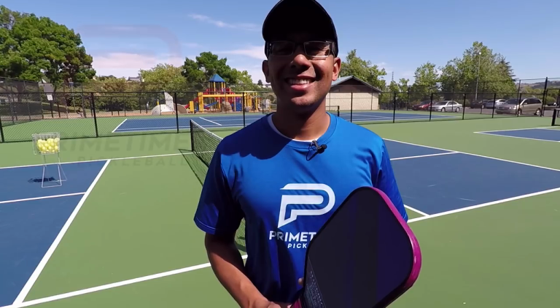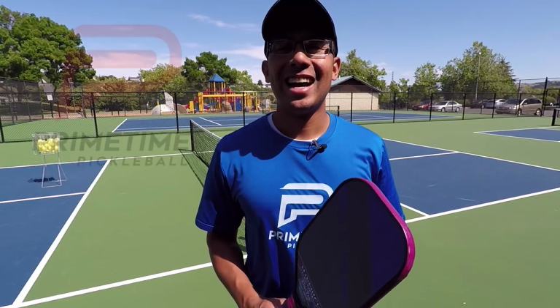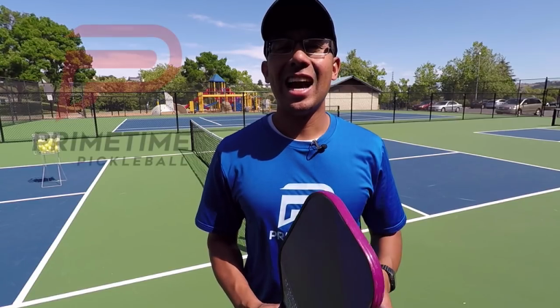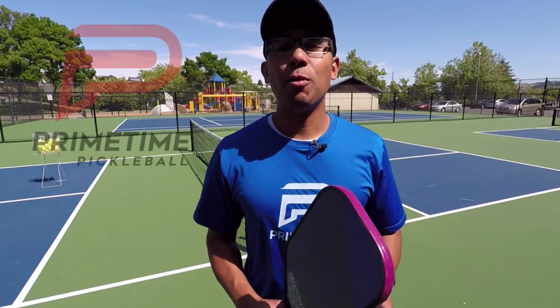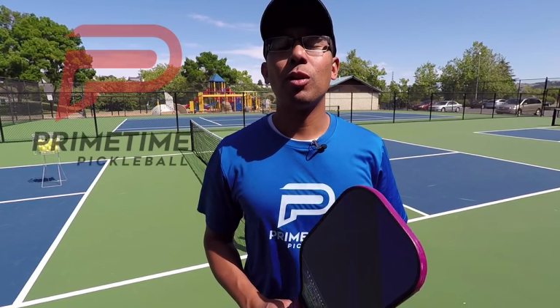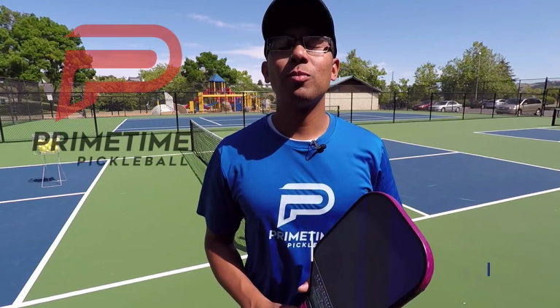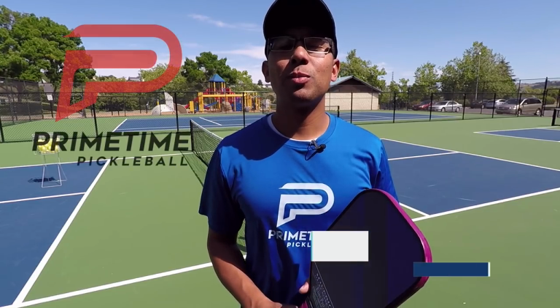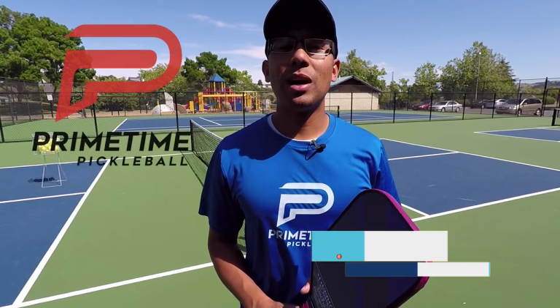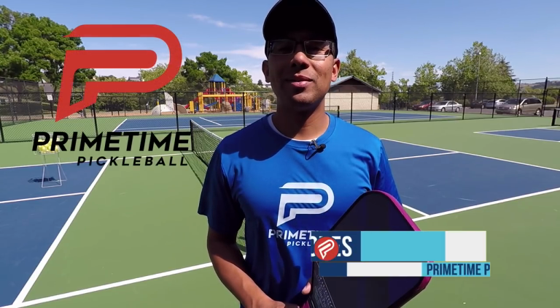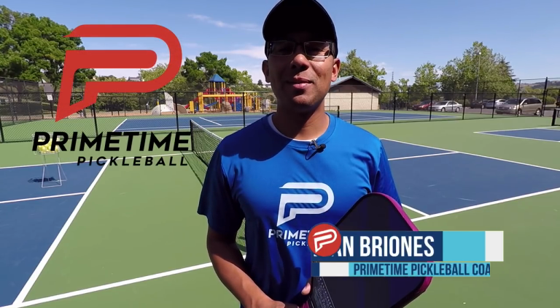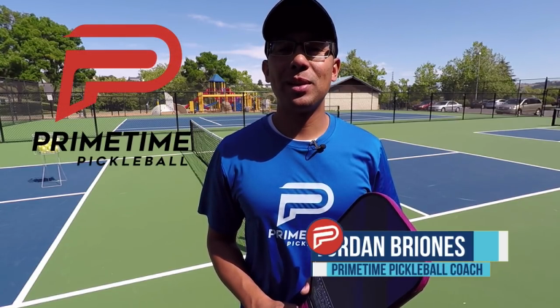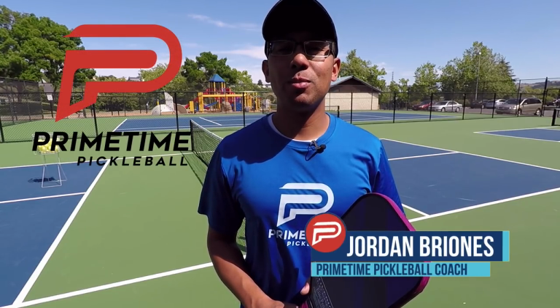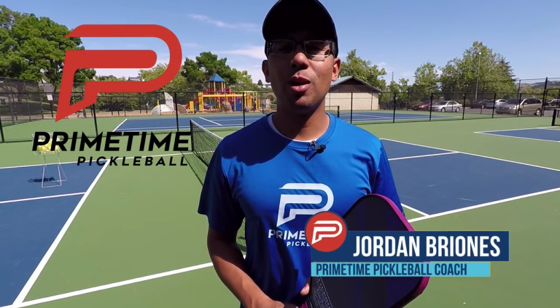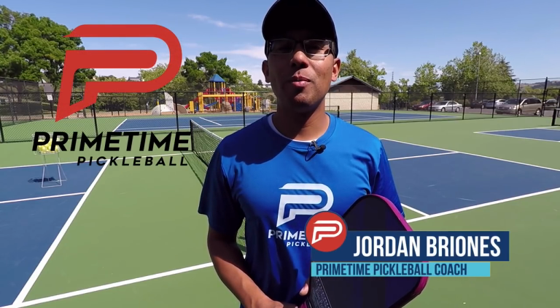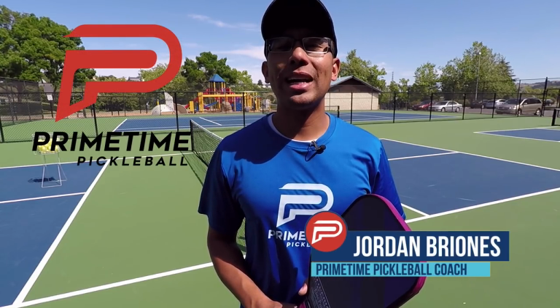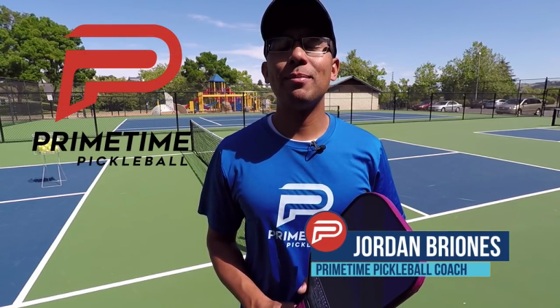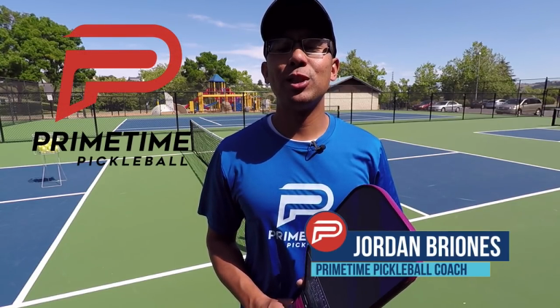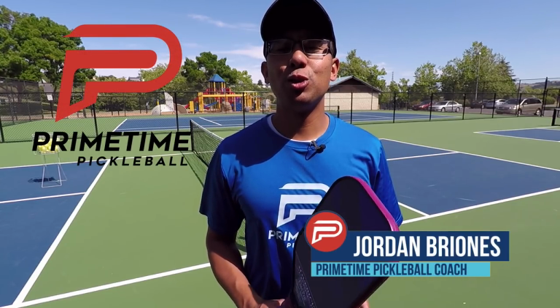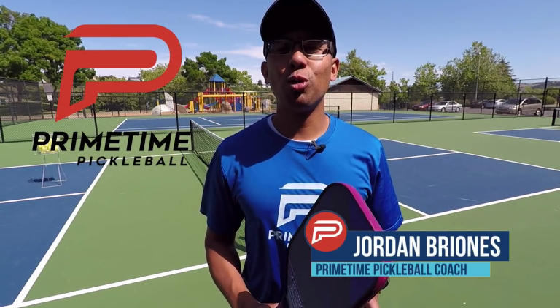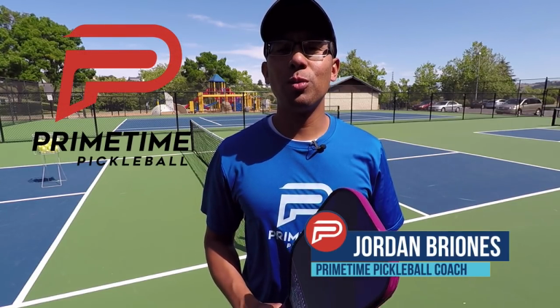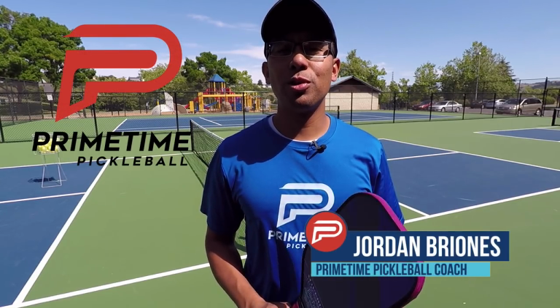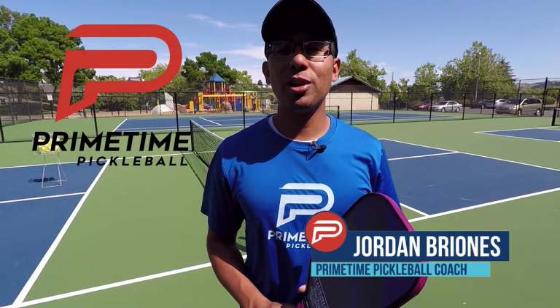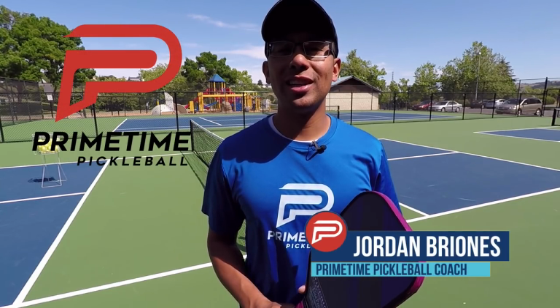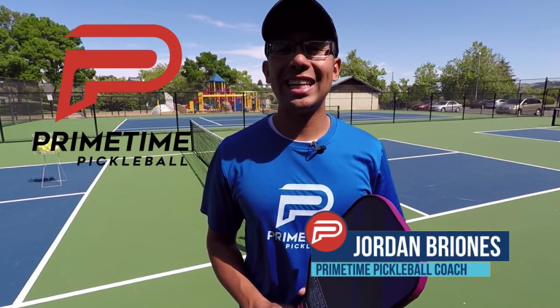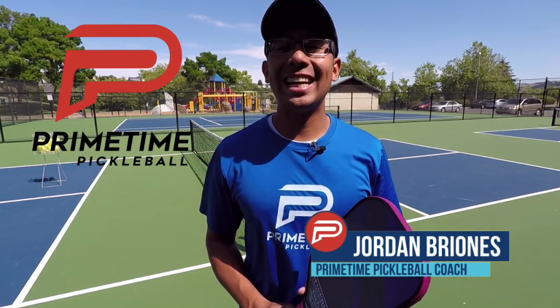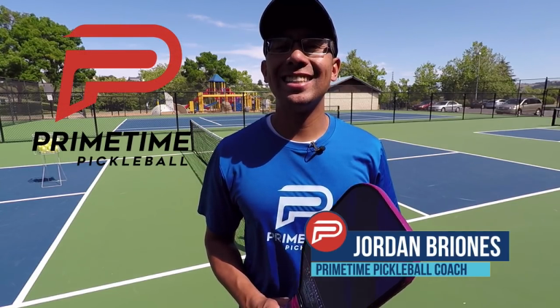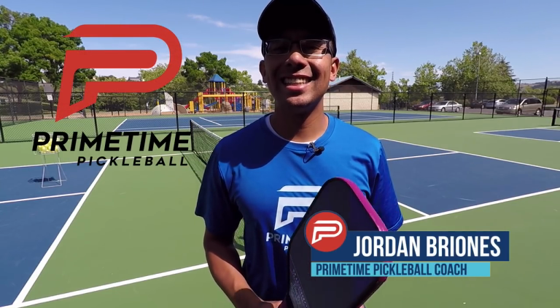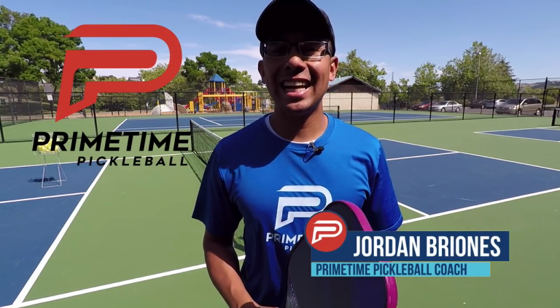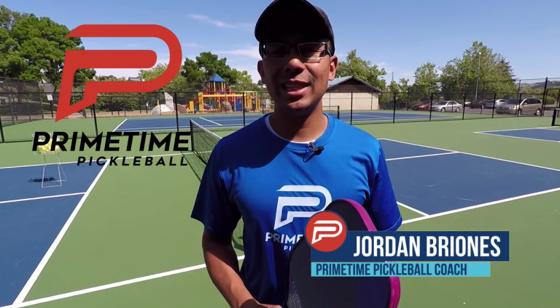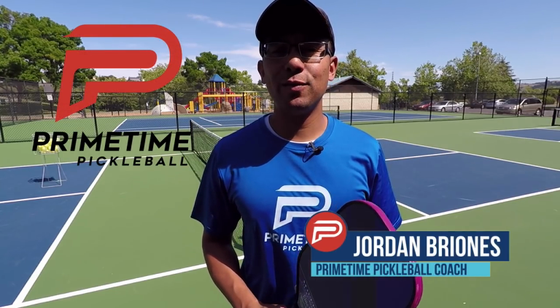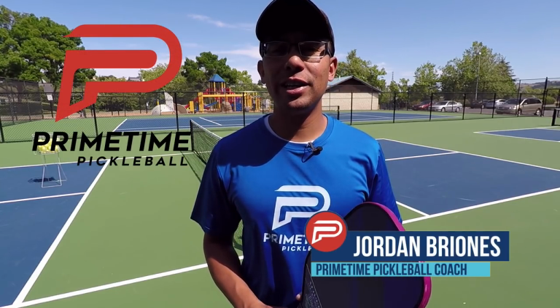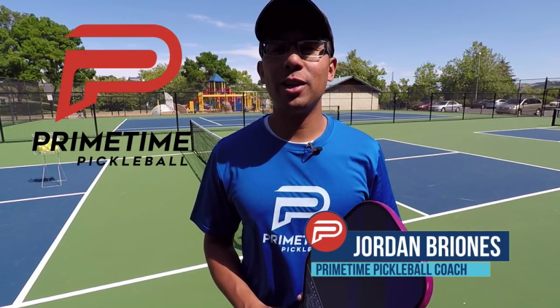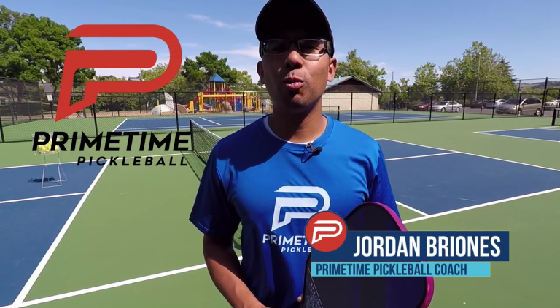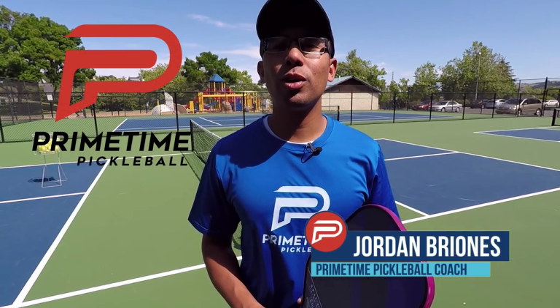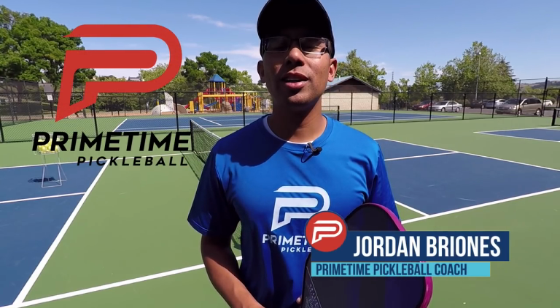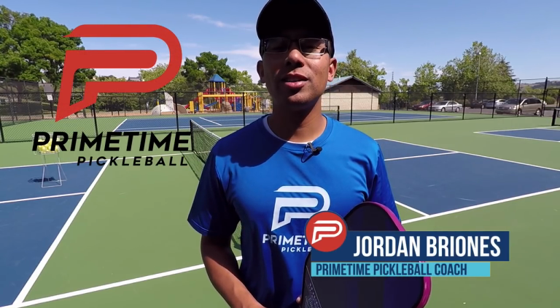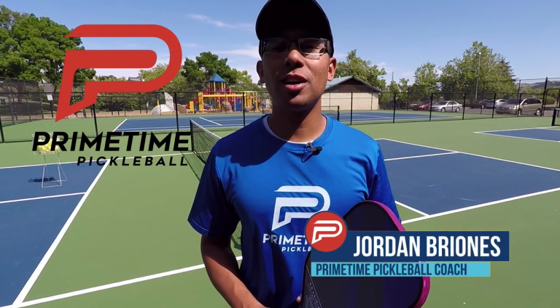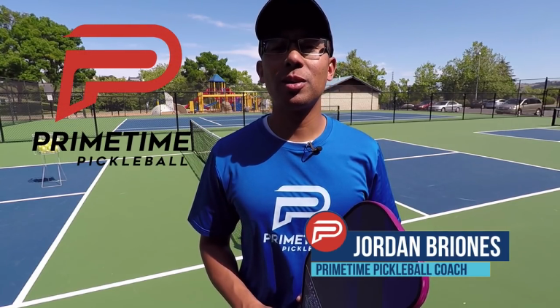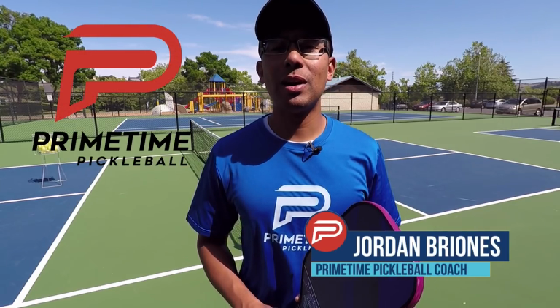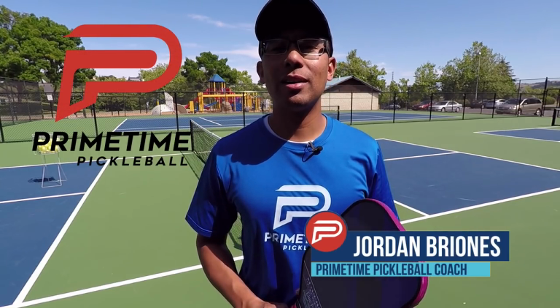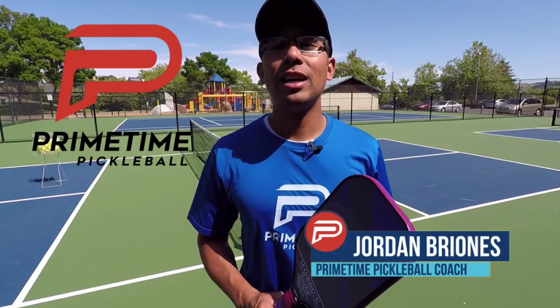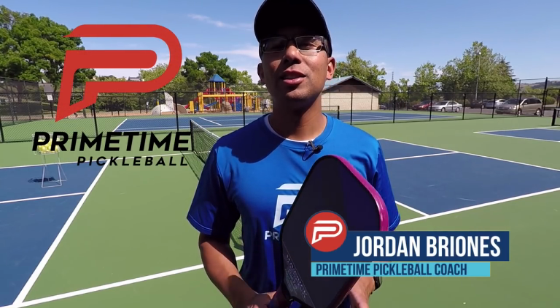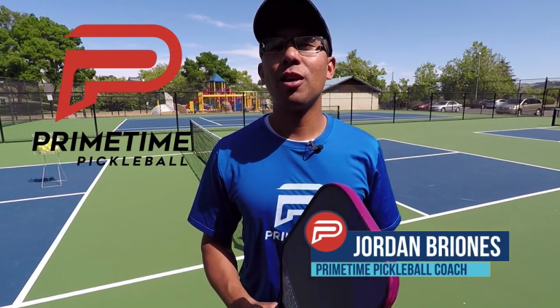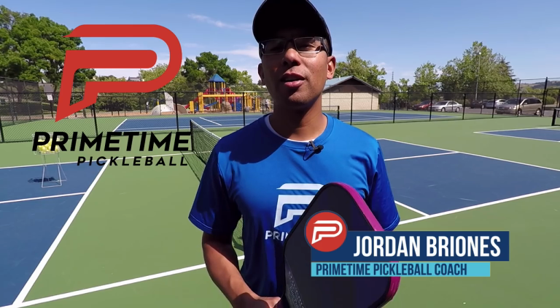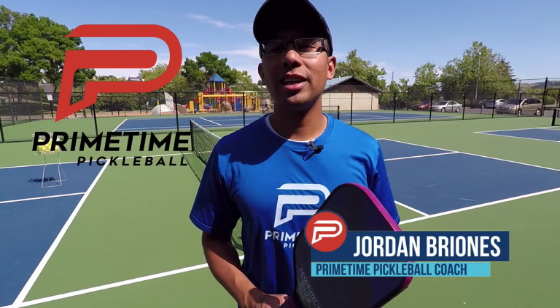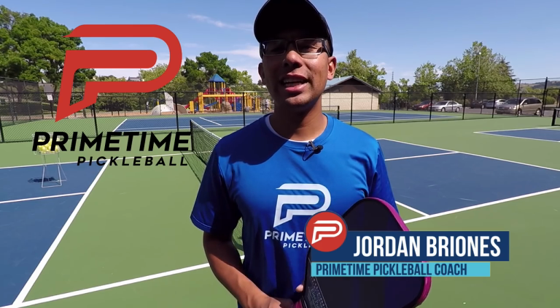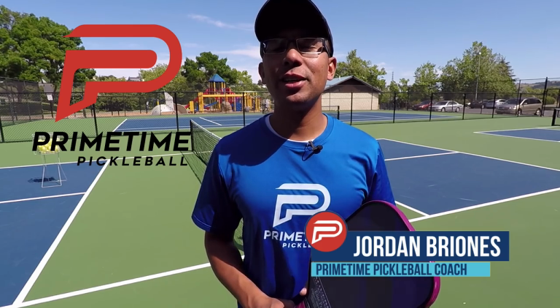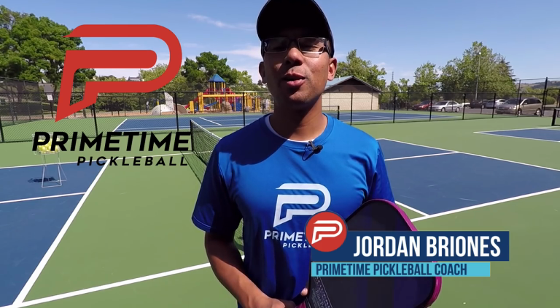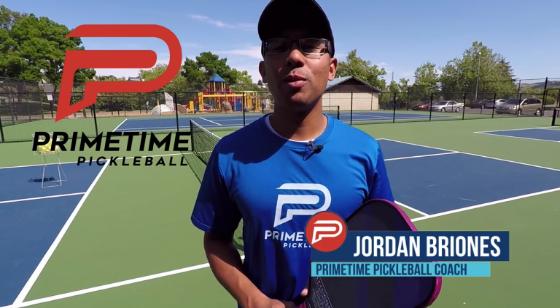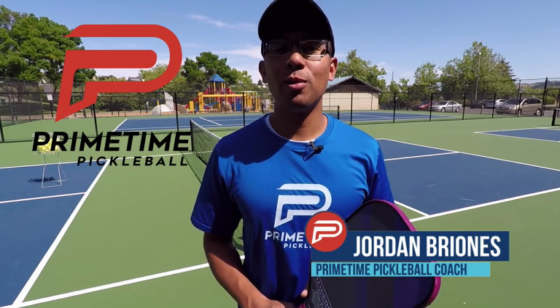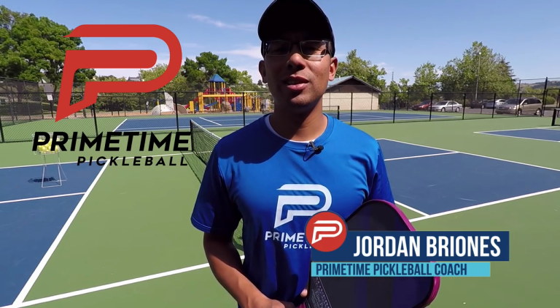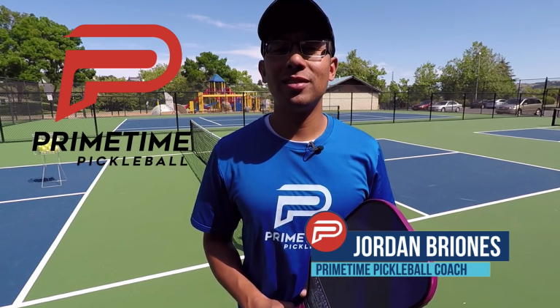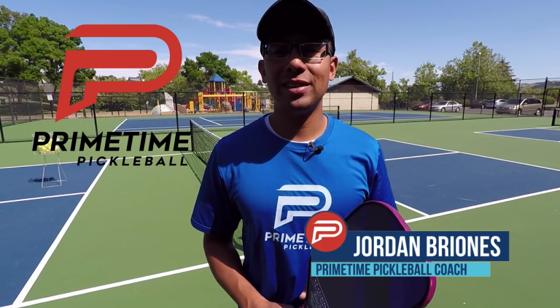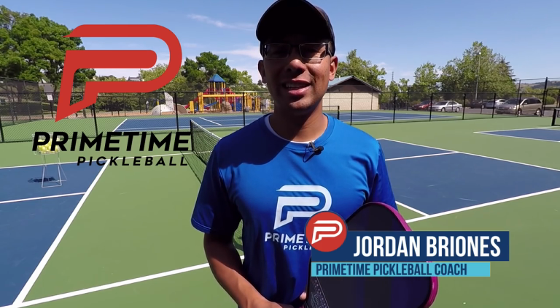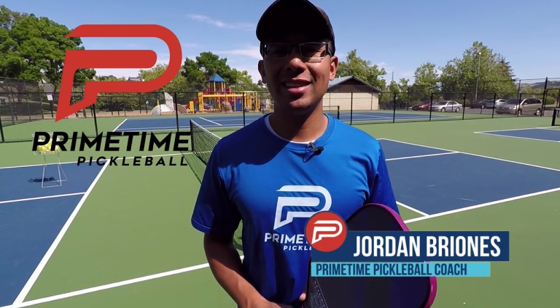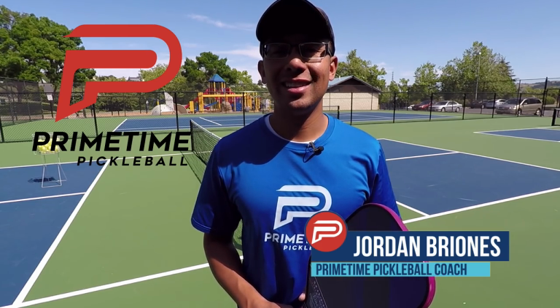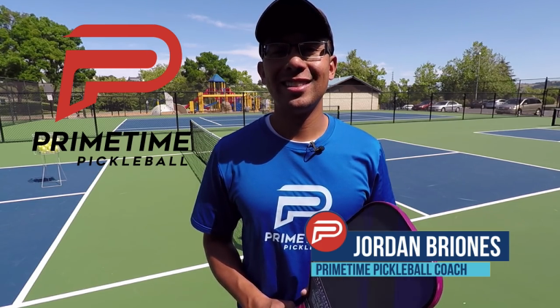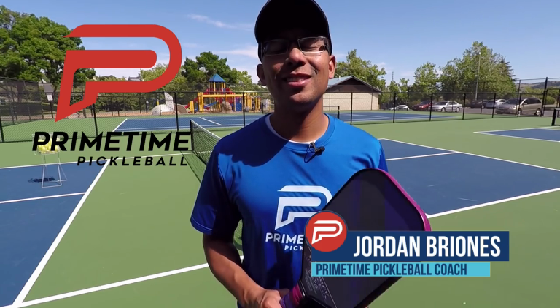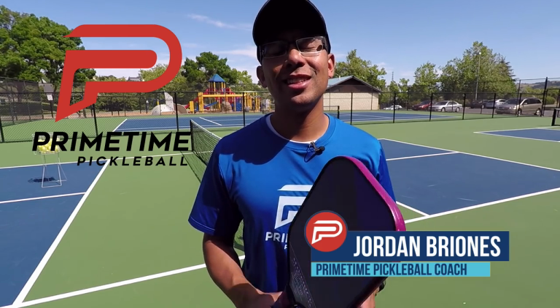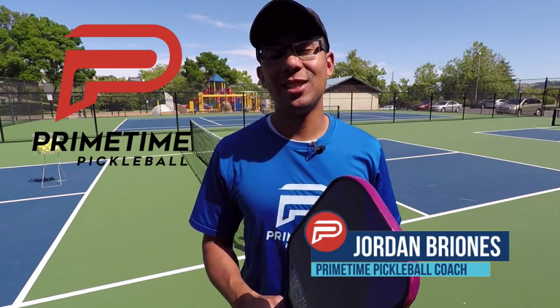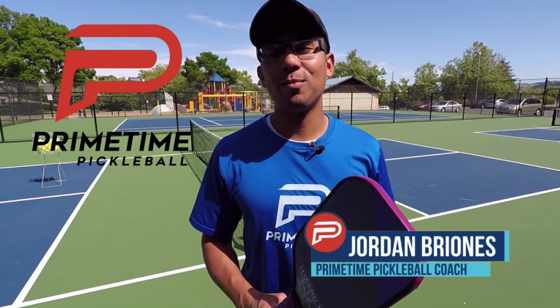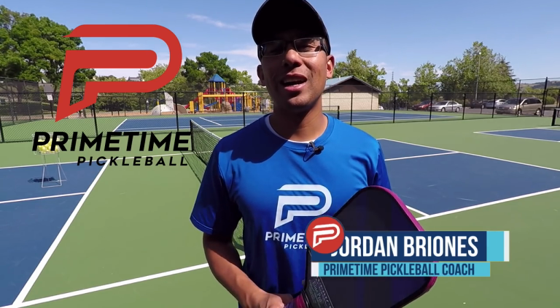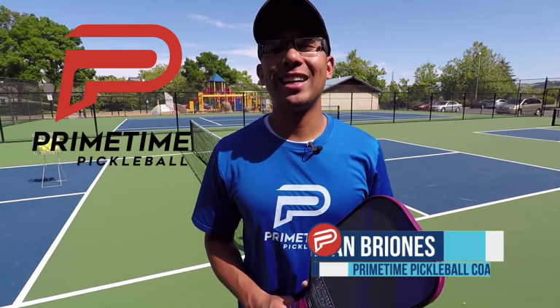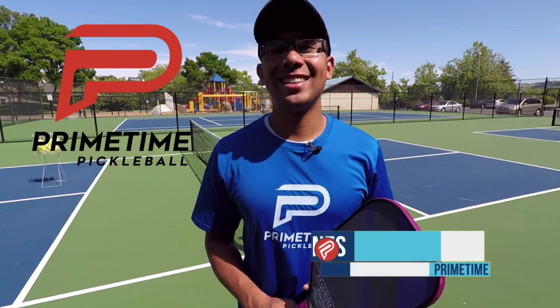Hi, welcome to Primetime Pickleball. My name is Jordan Brionis and in today's video we're going to talk about targeting your opponent's feet. So let's jump right in.